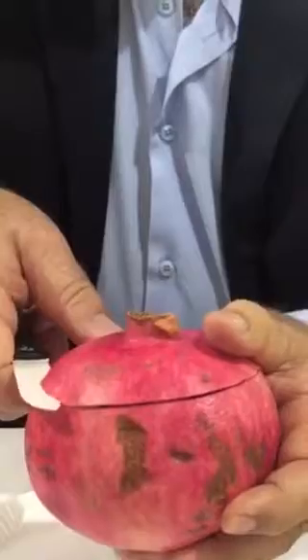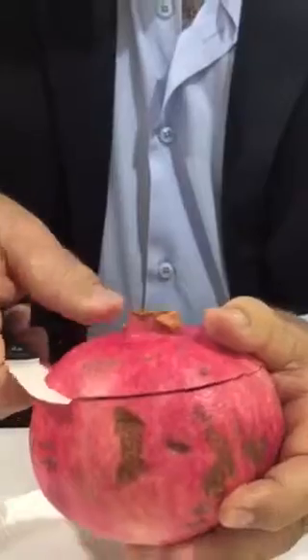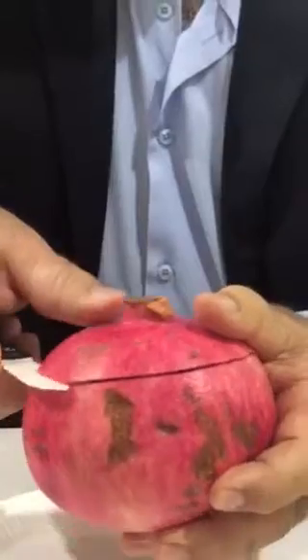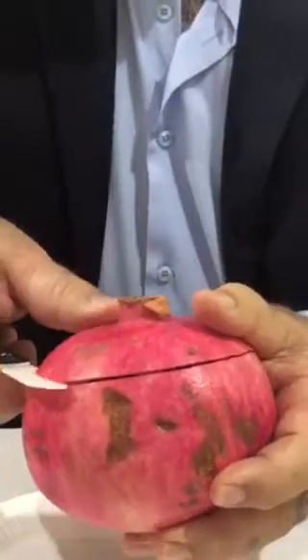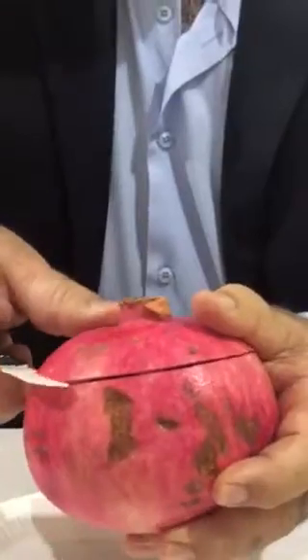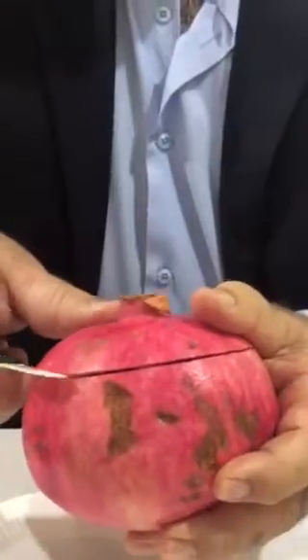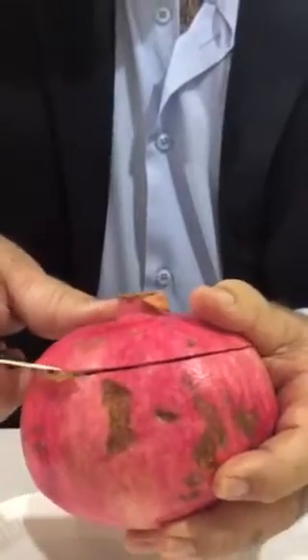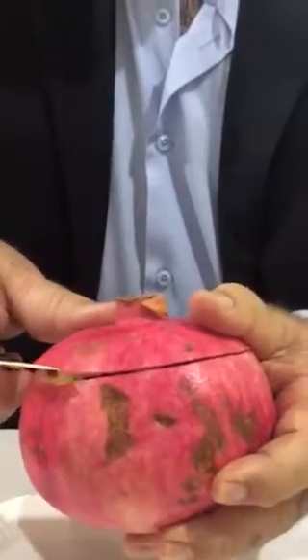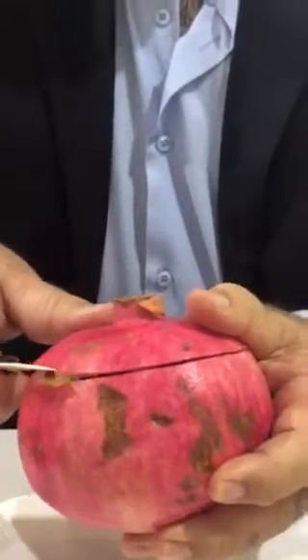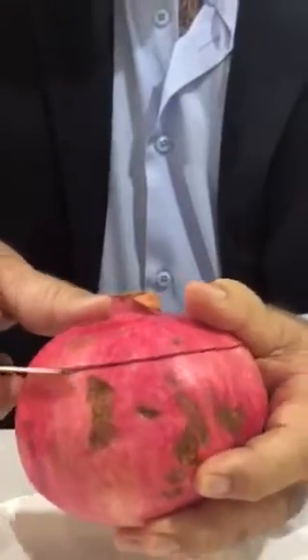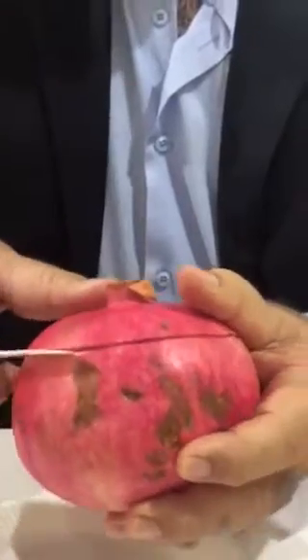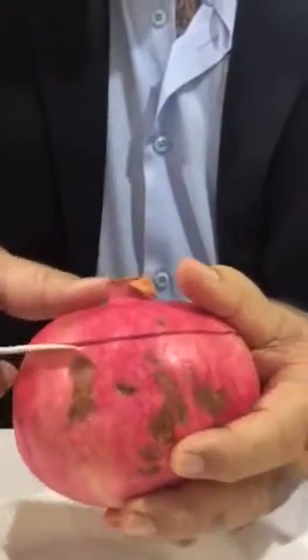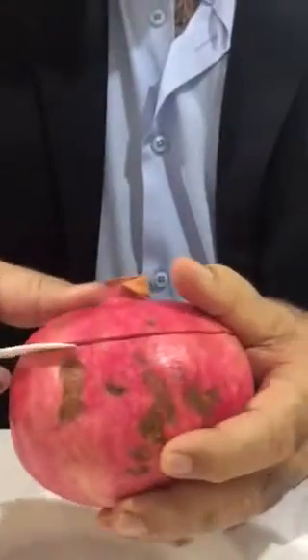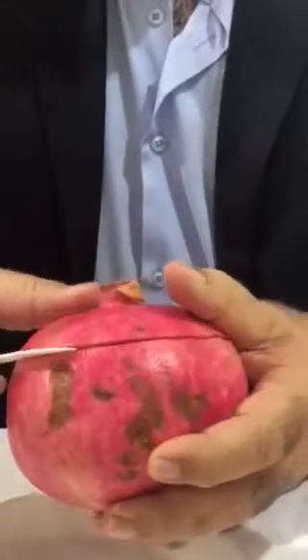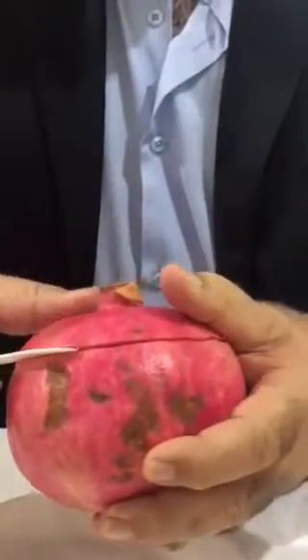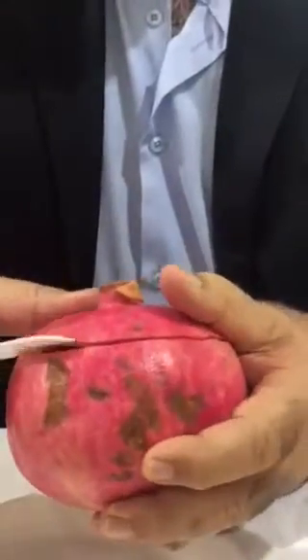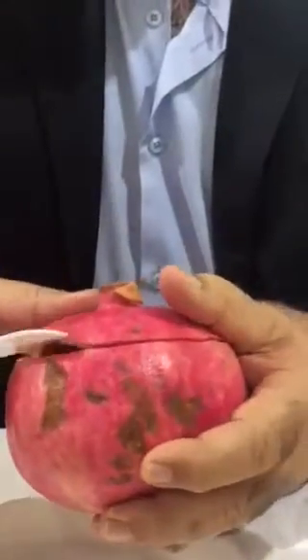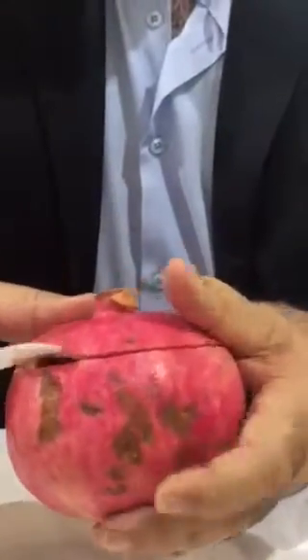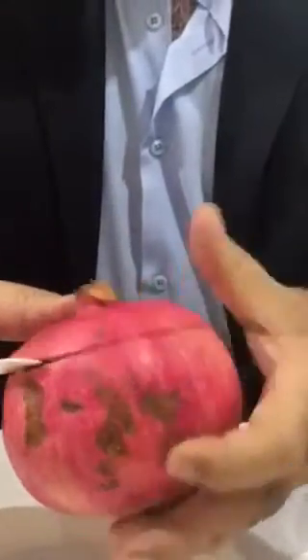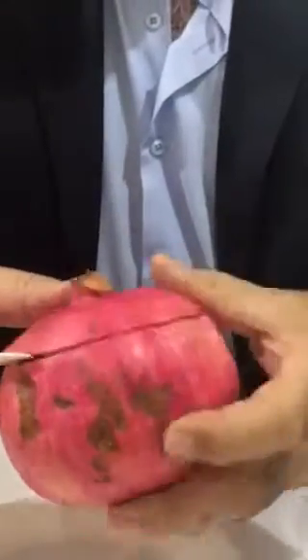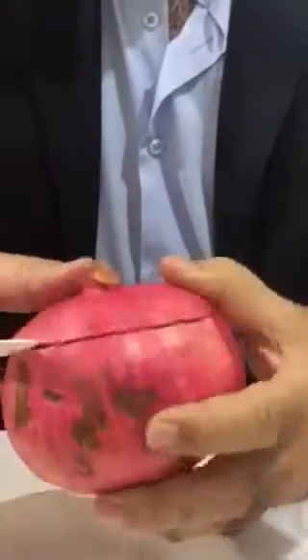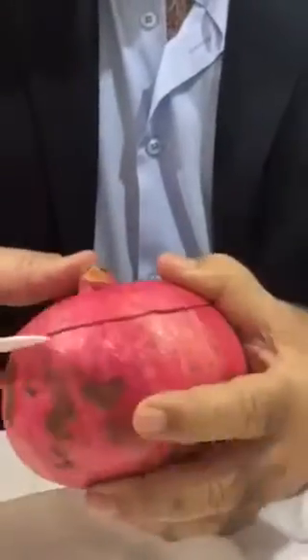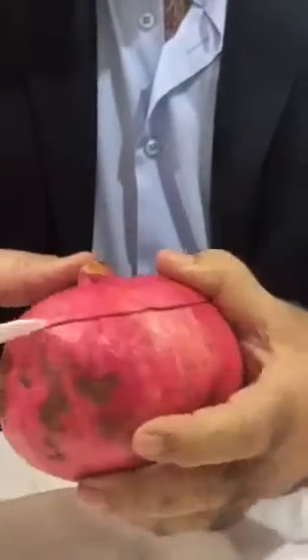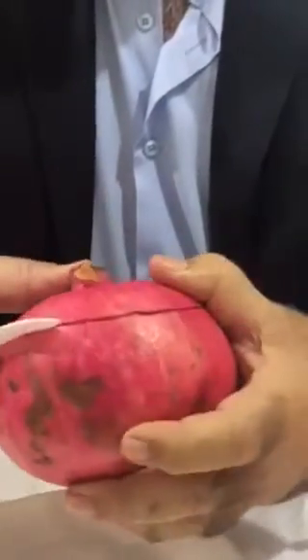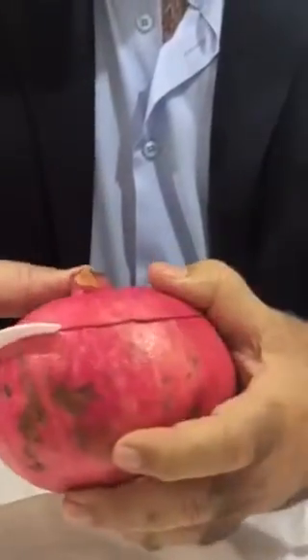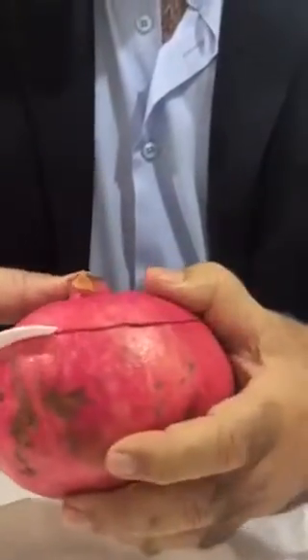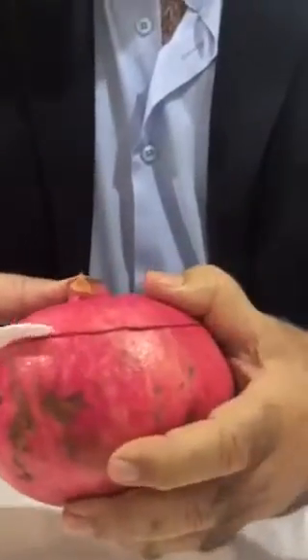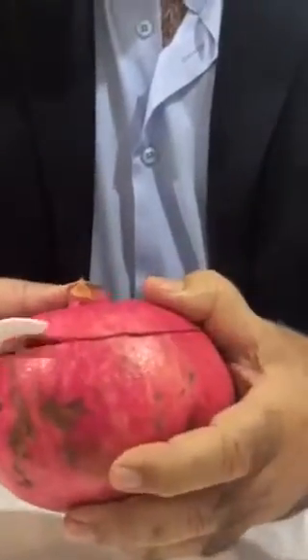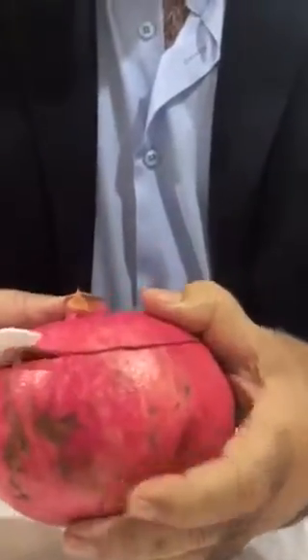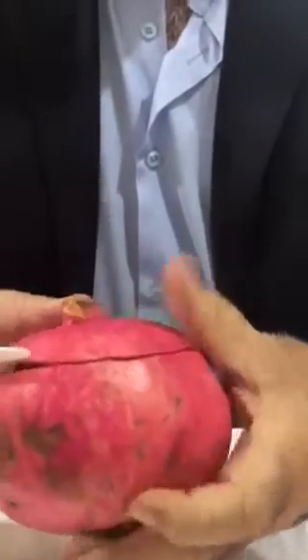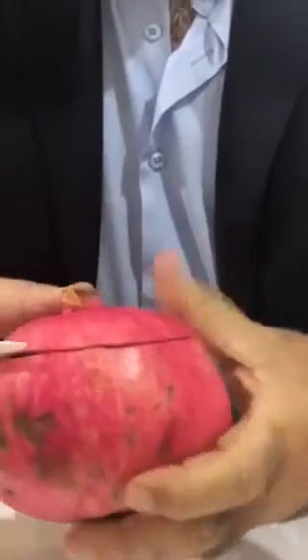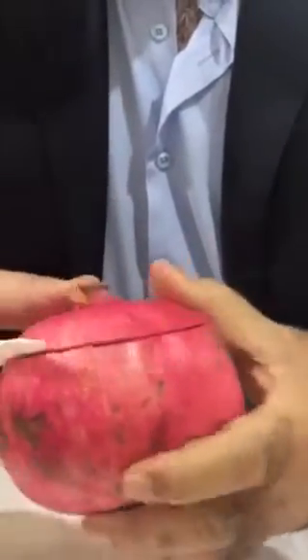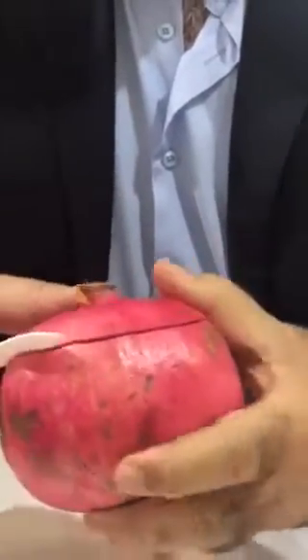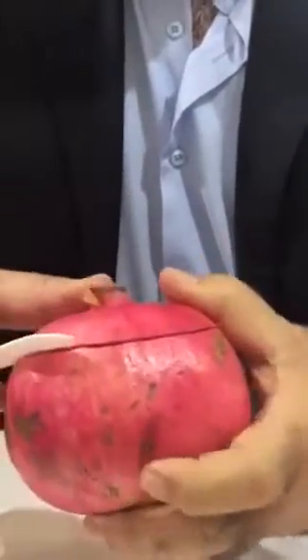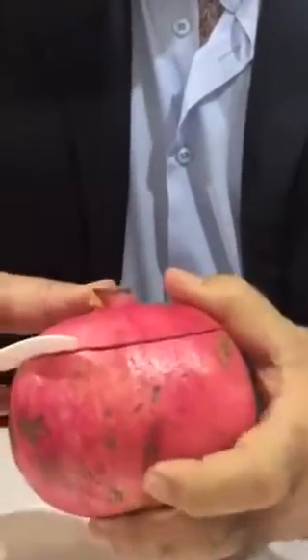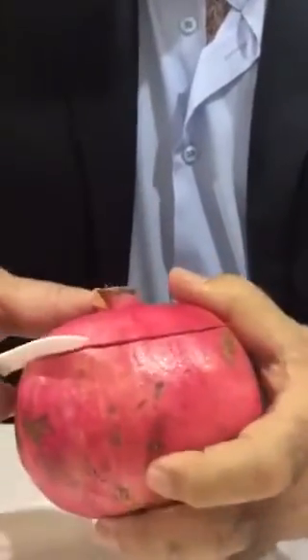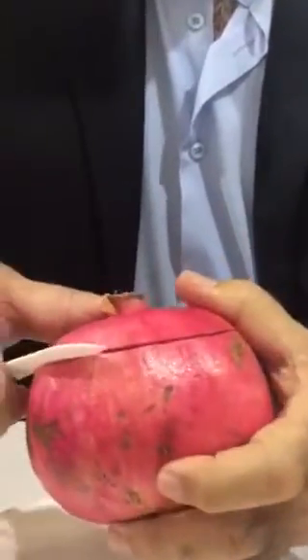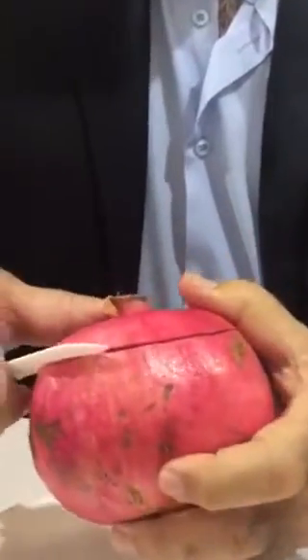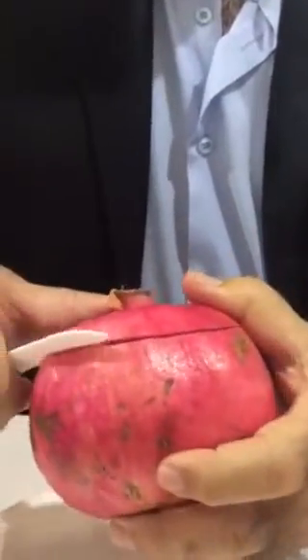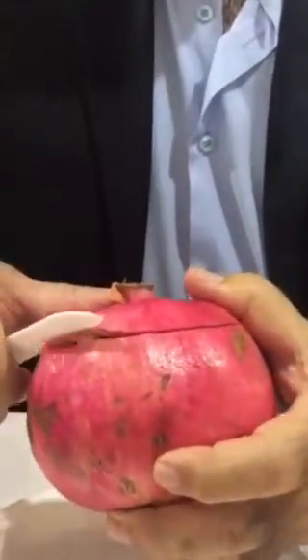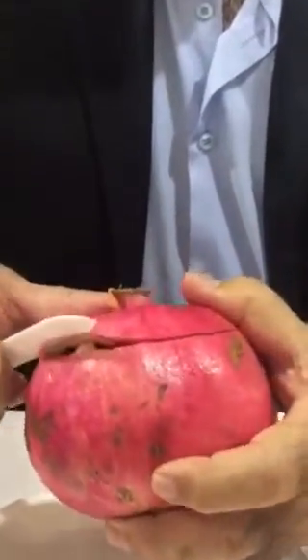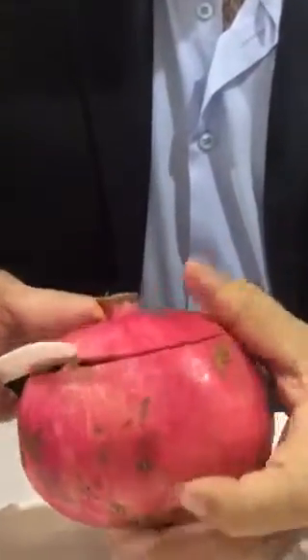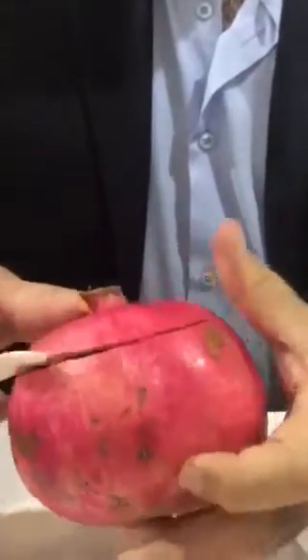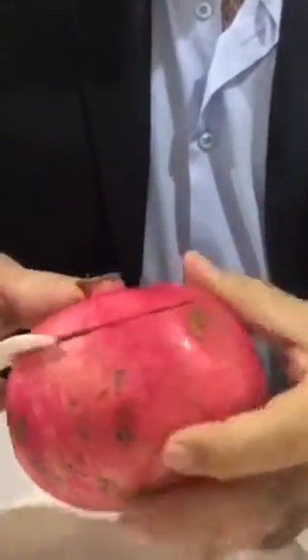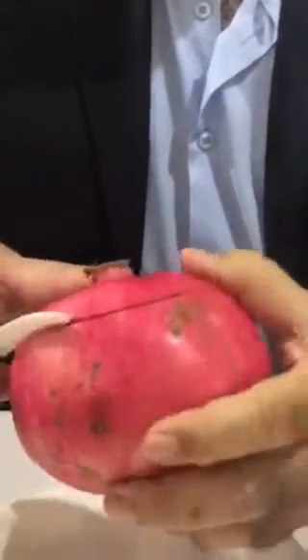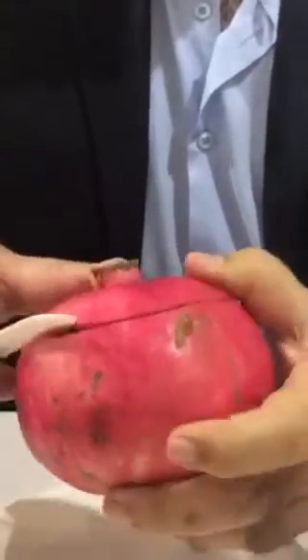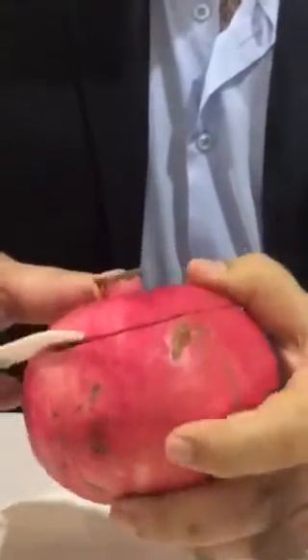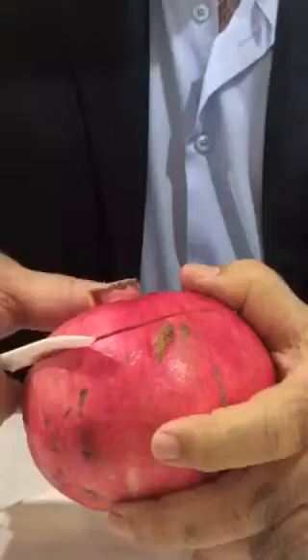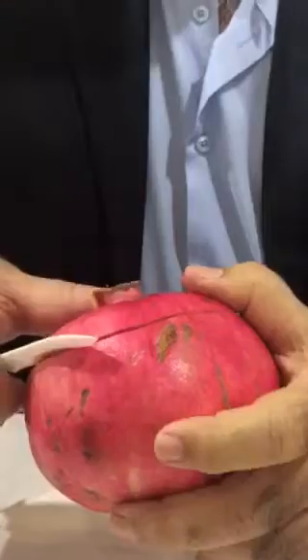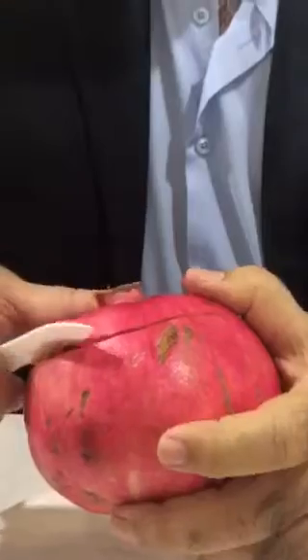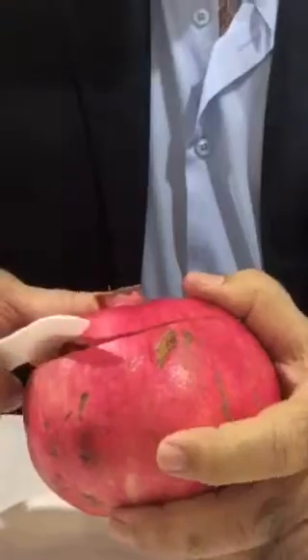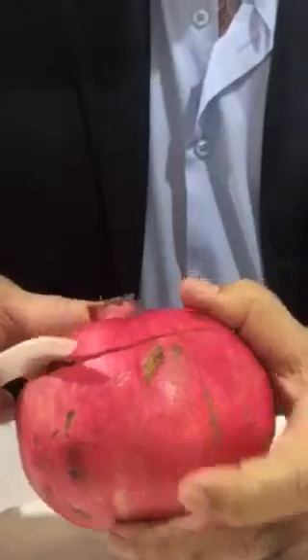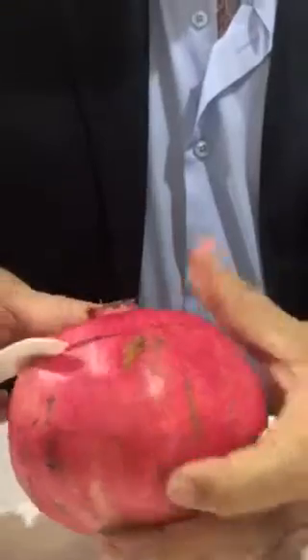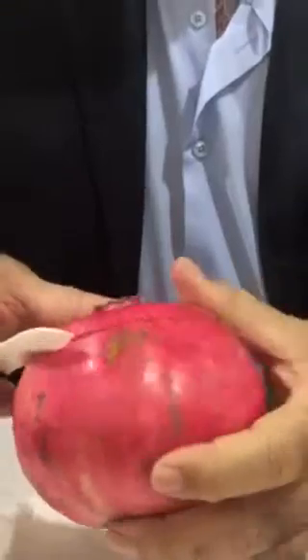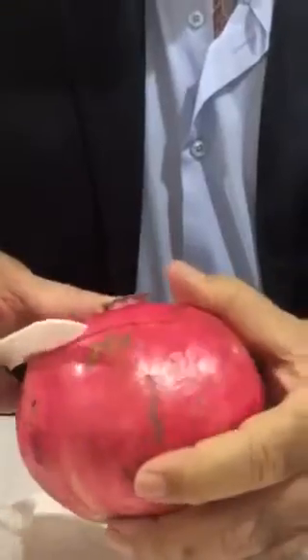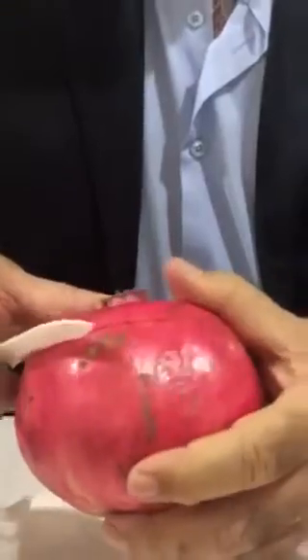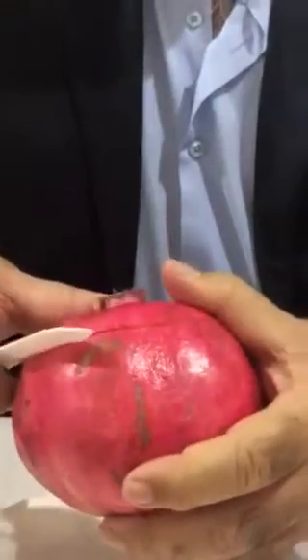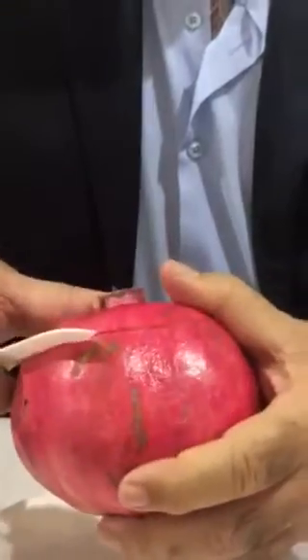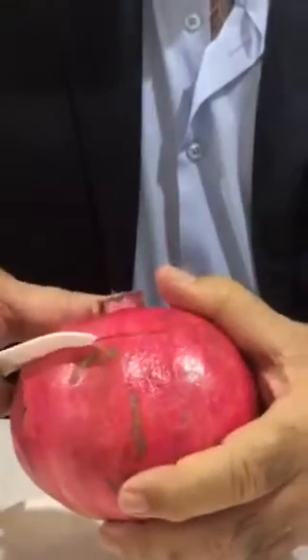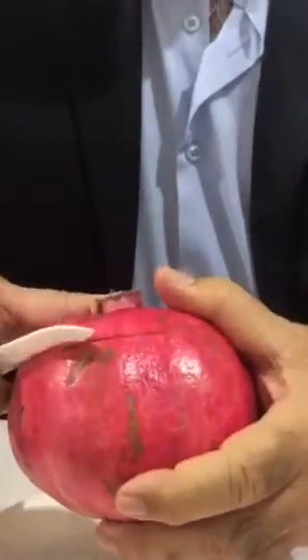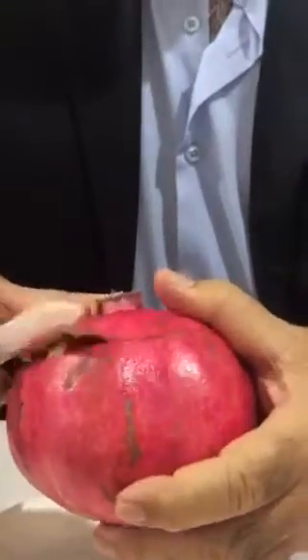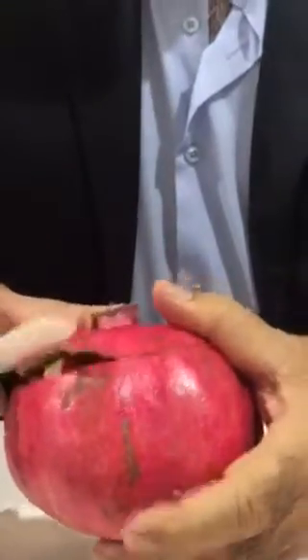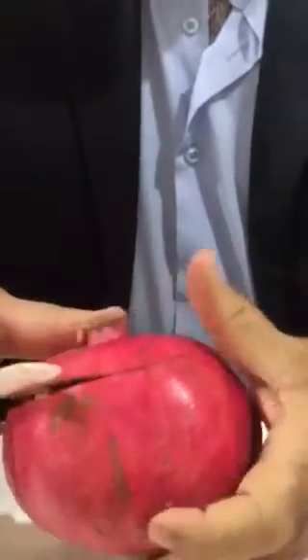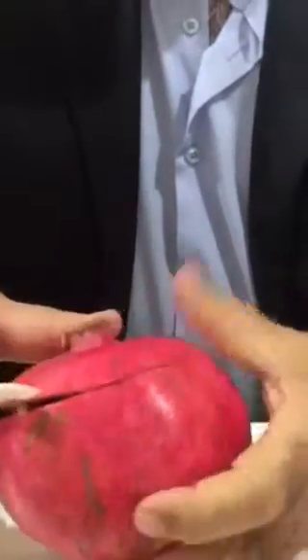Then slowly we take the skin up. We feel it is already jumping a little bit up.